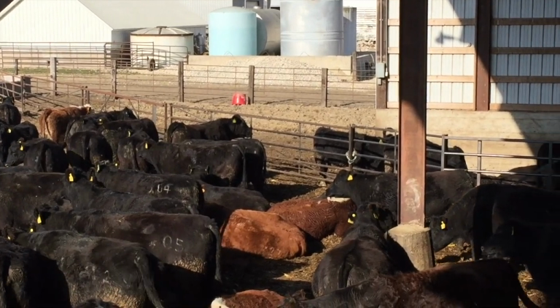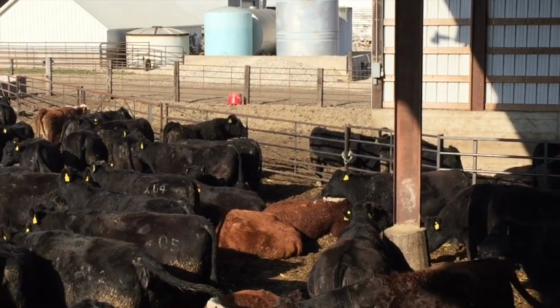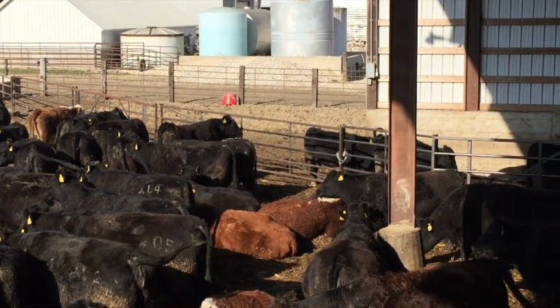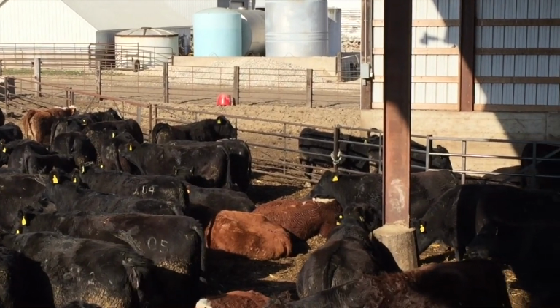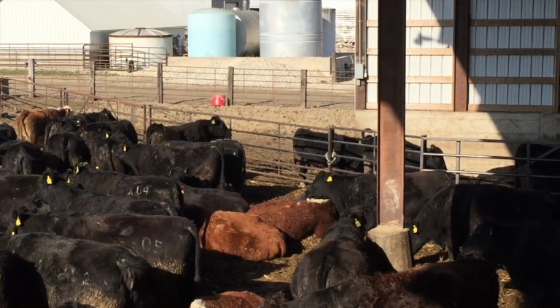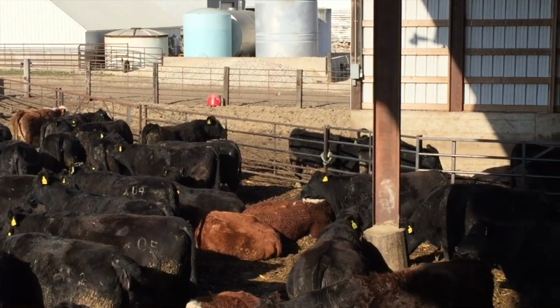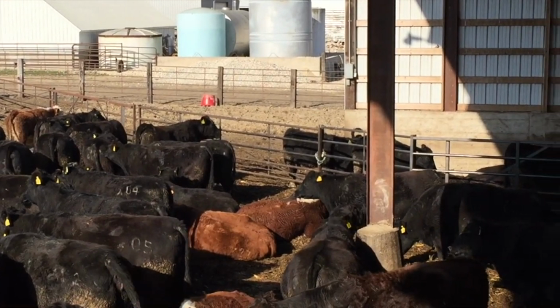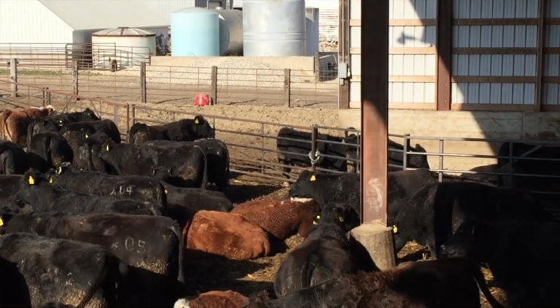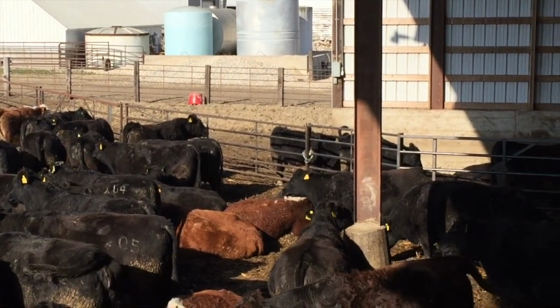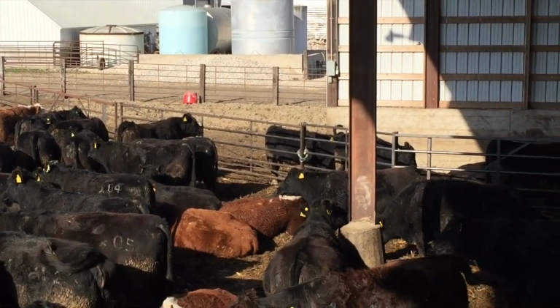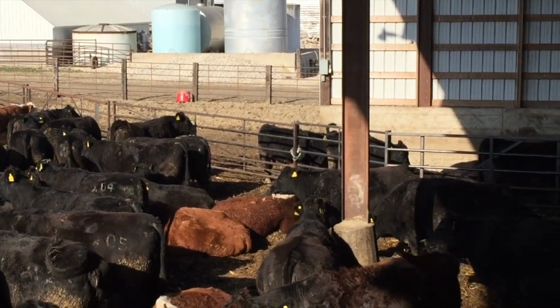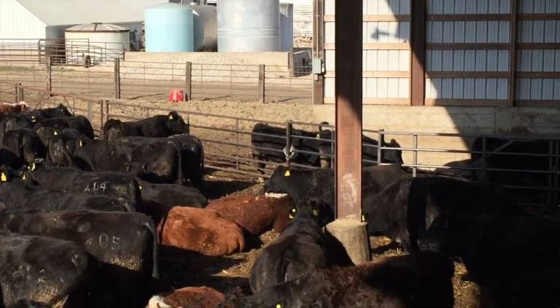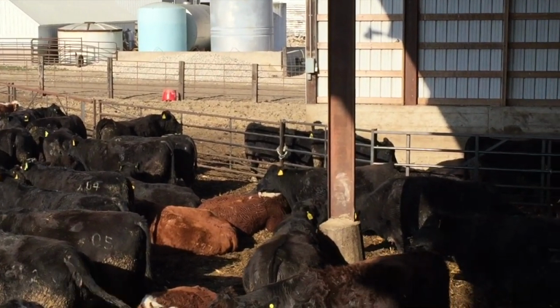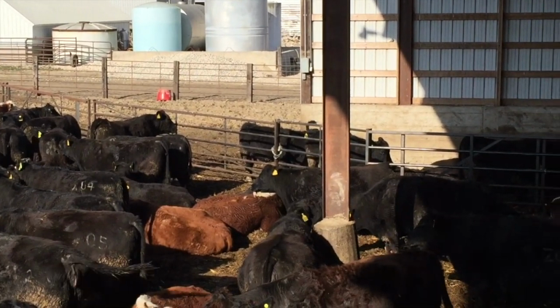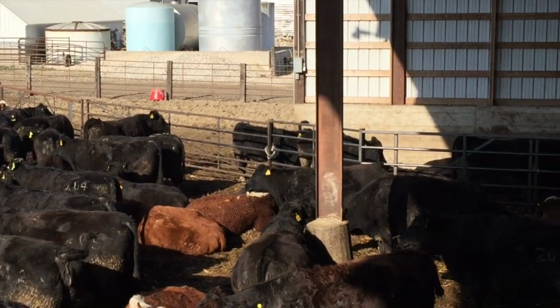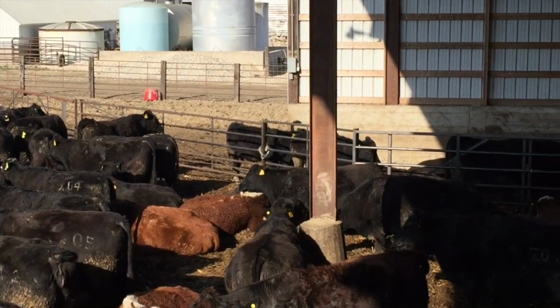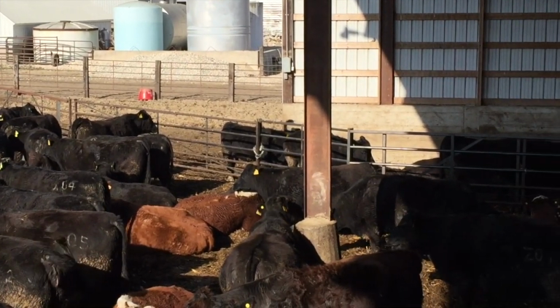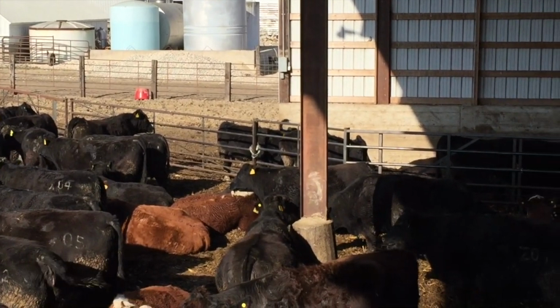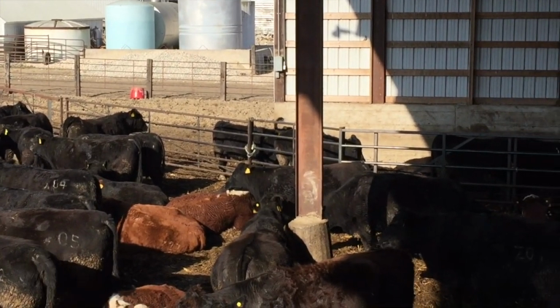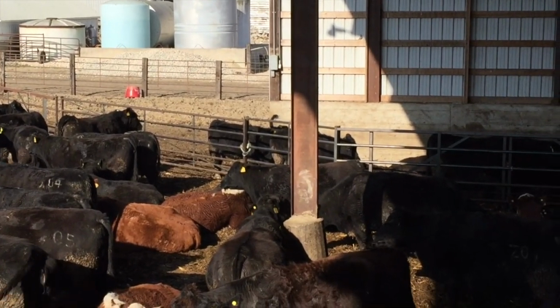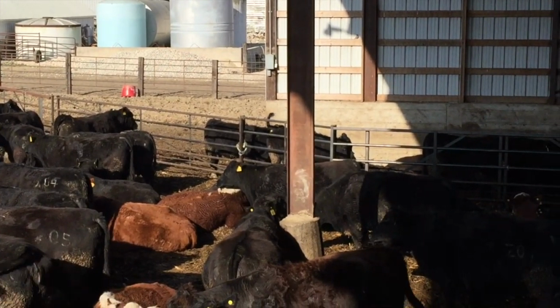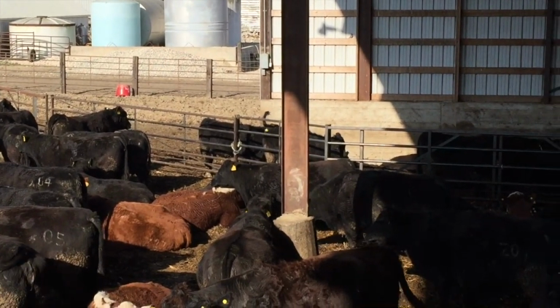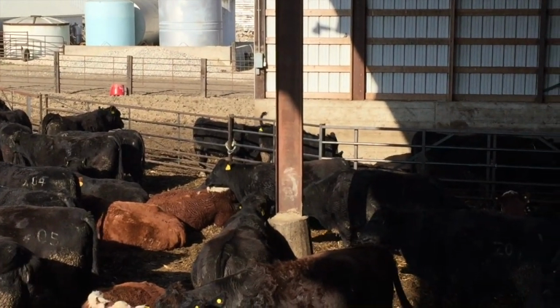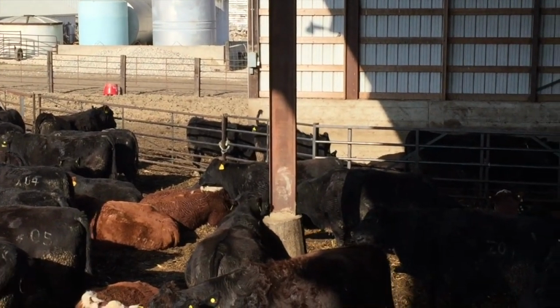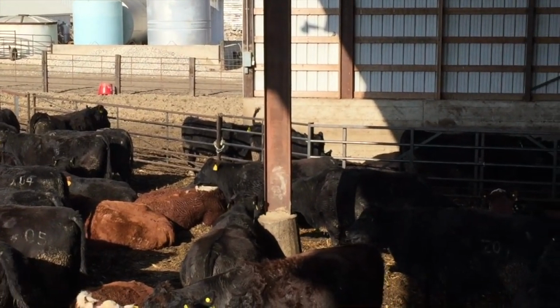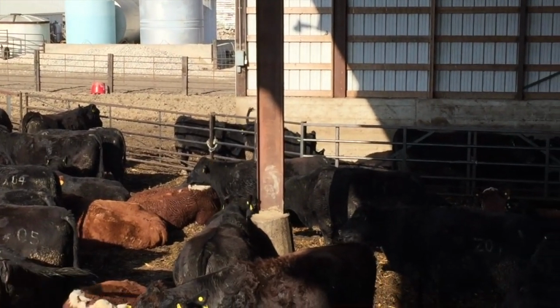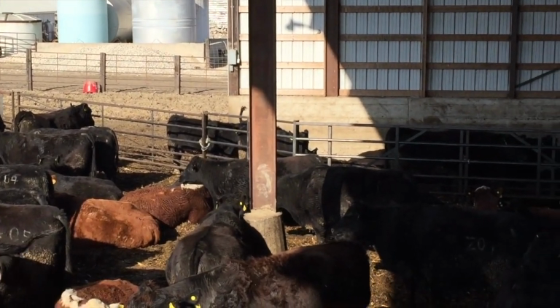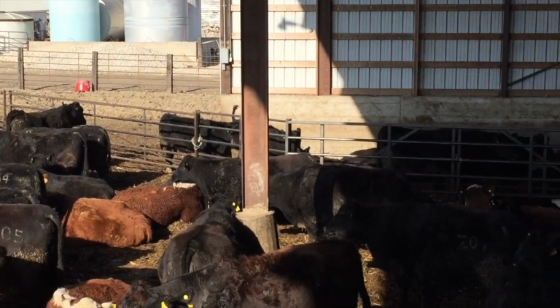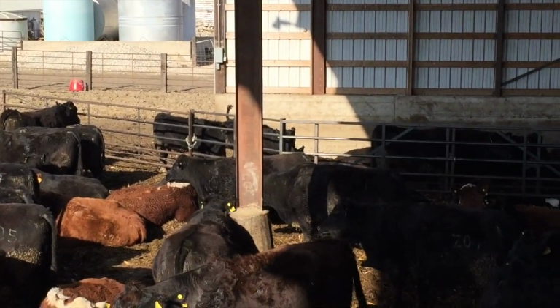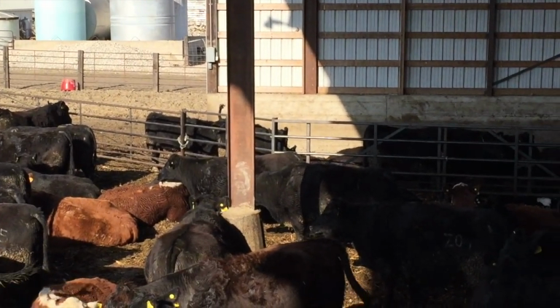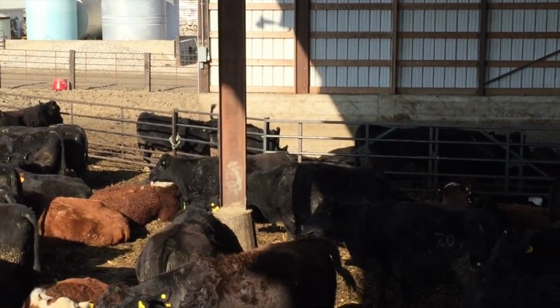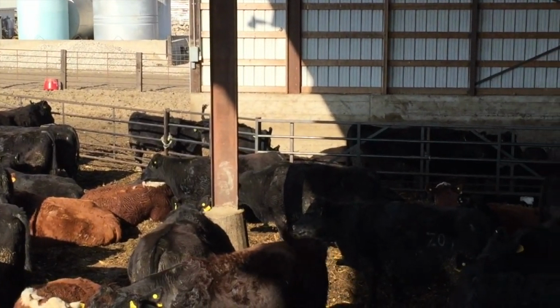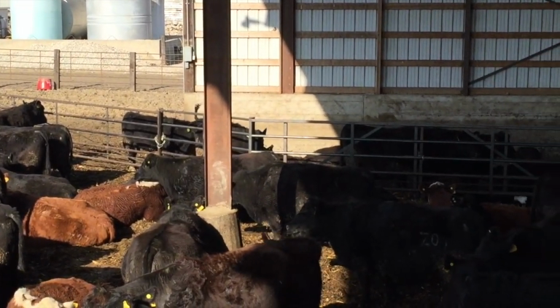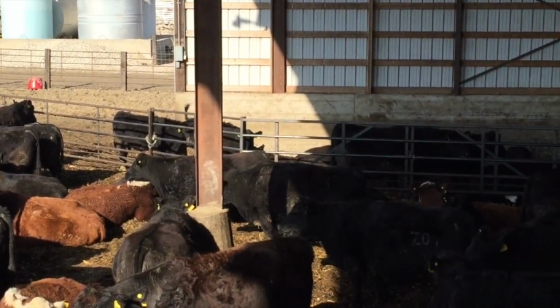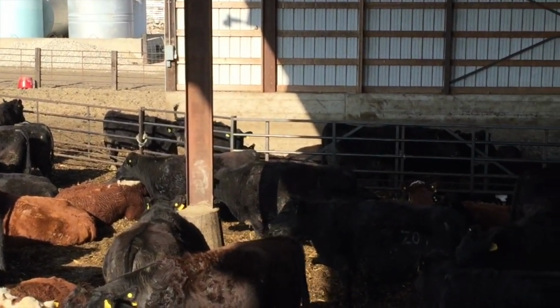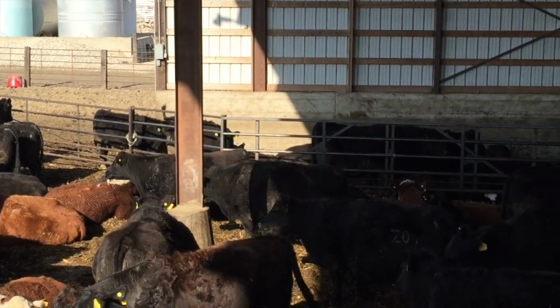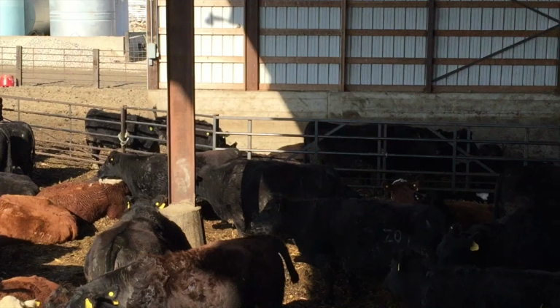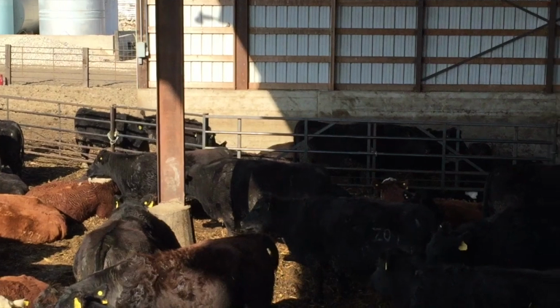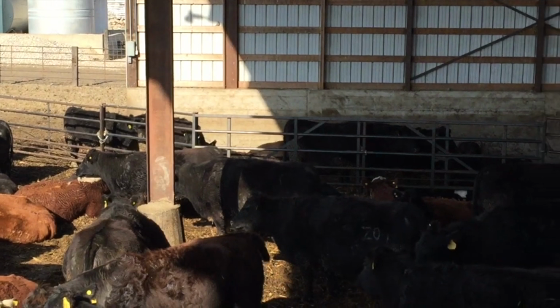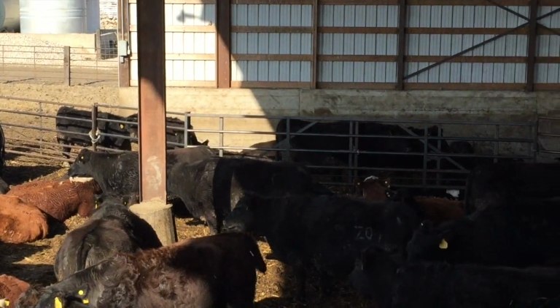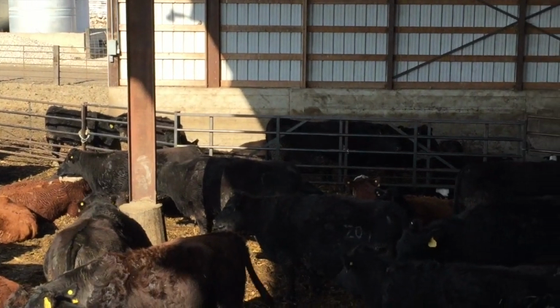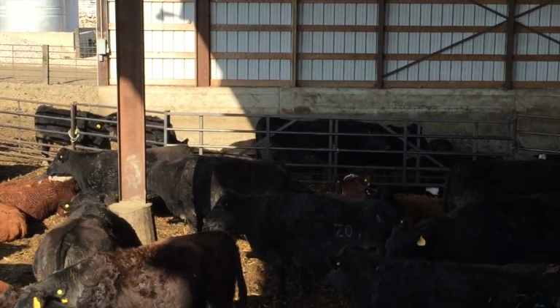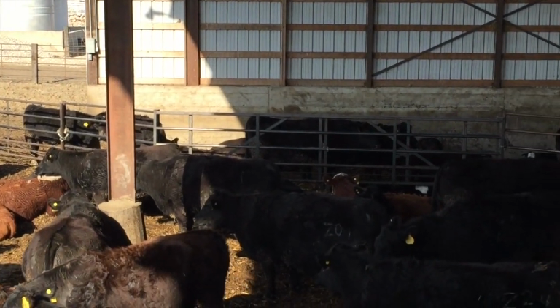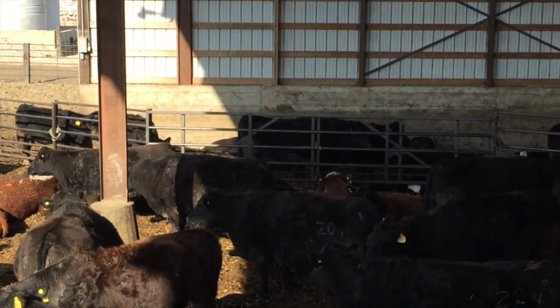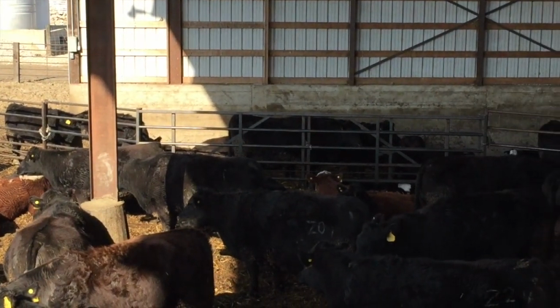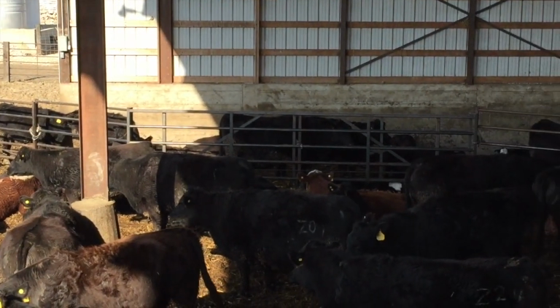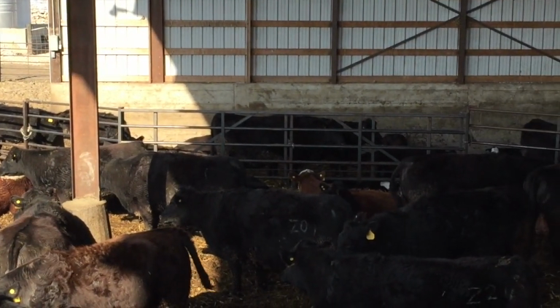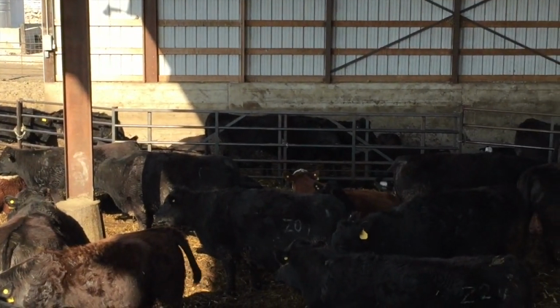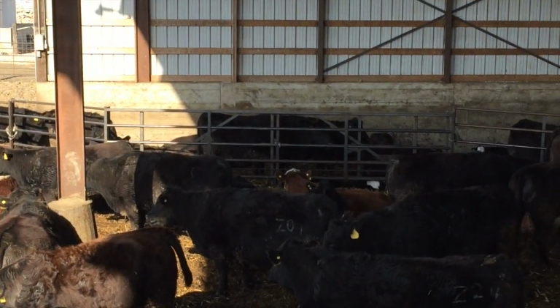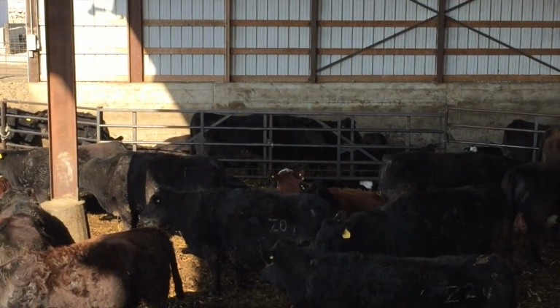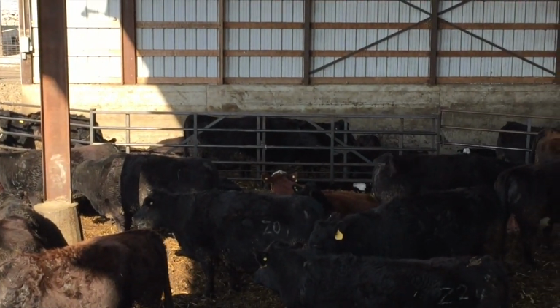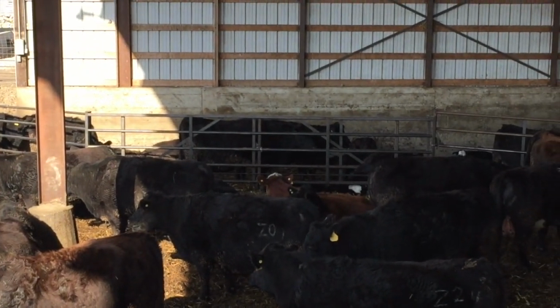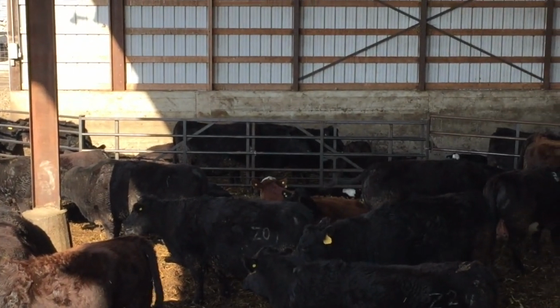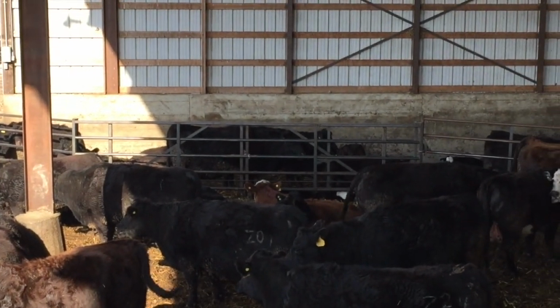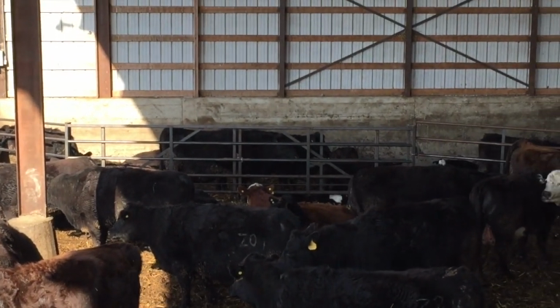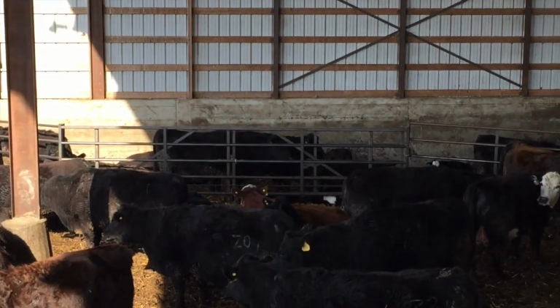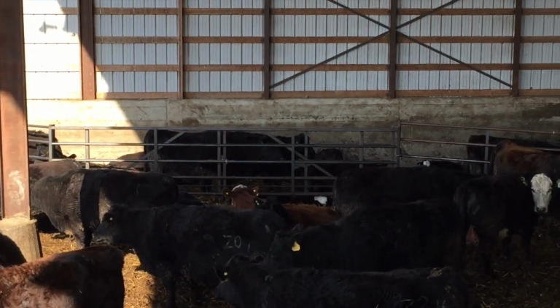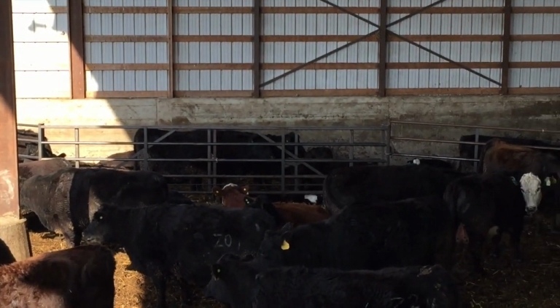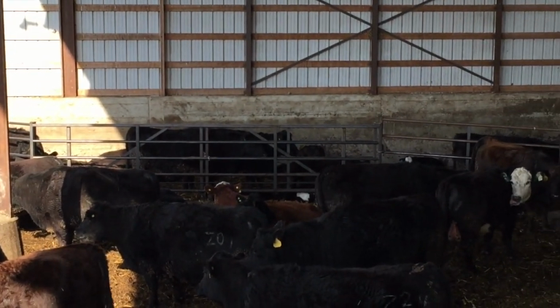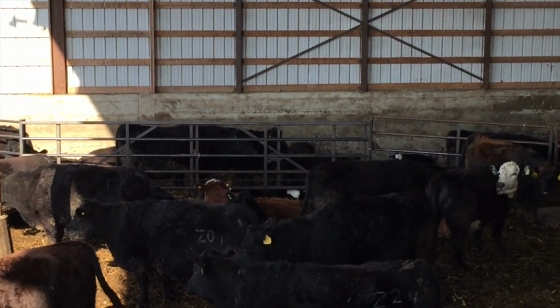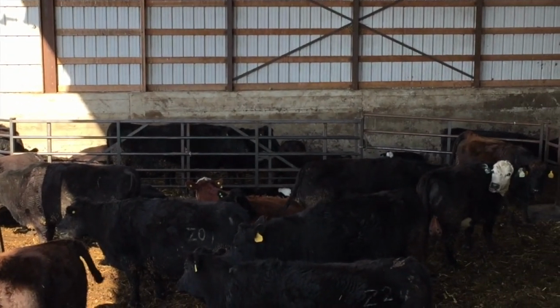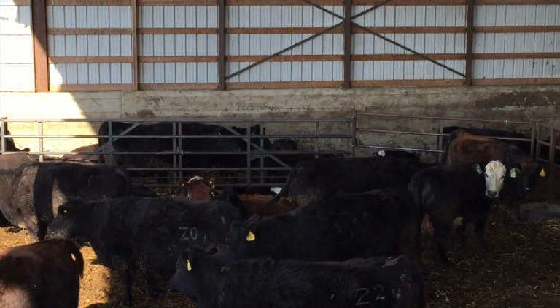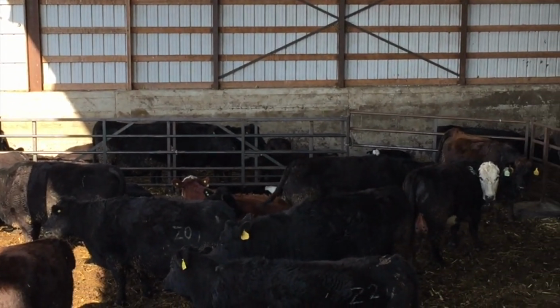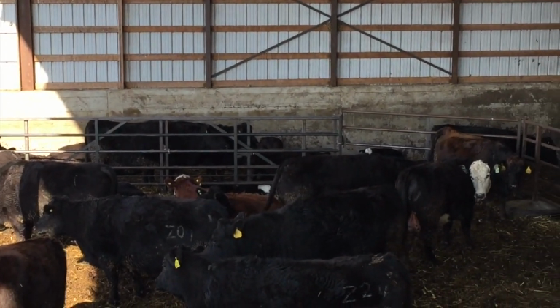This is our EnduraGate system, converting a feedlot and an open front shed to a calving facility for spread.